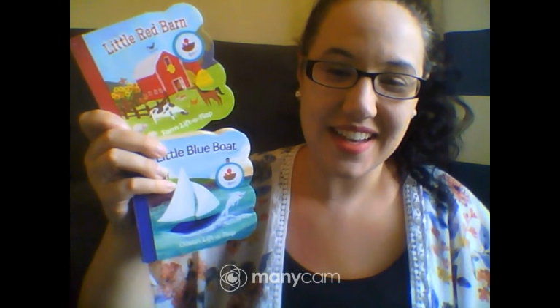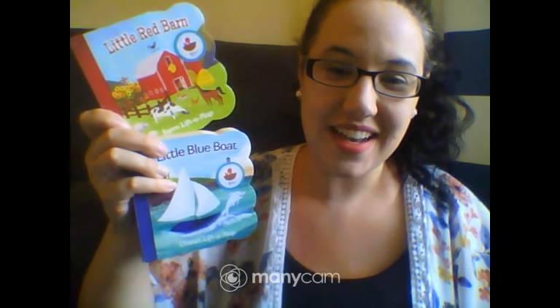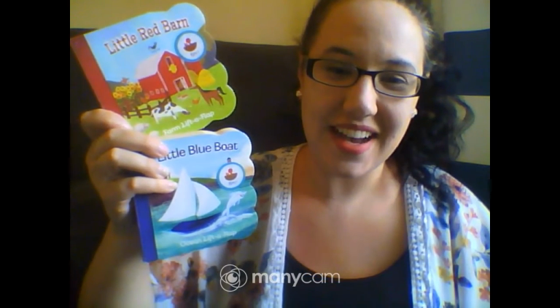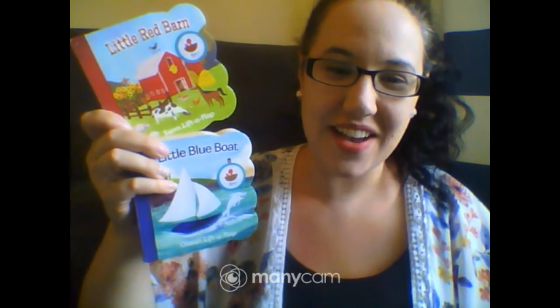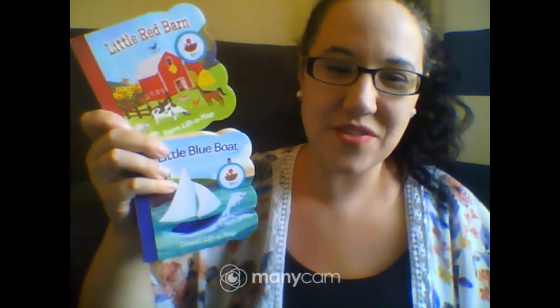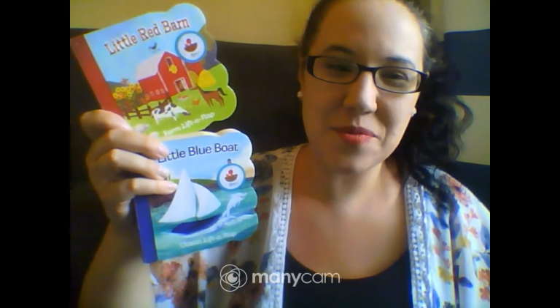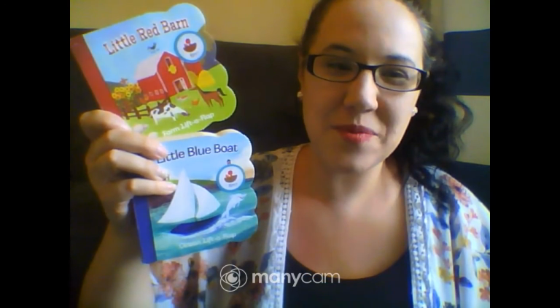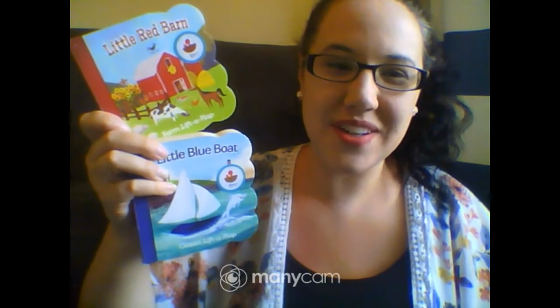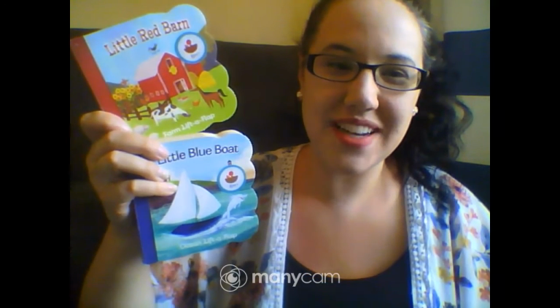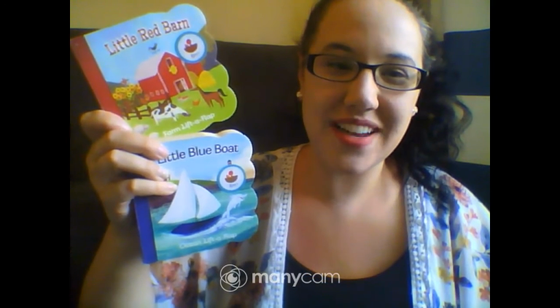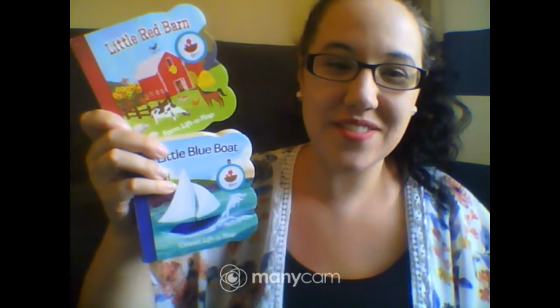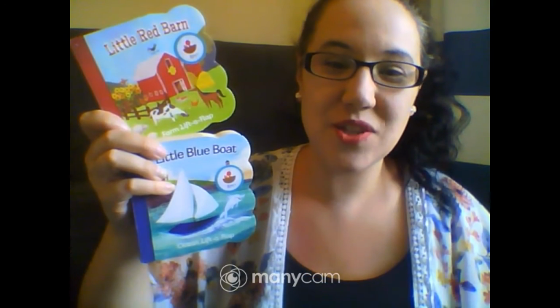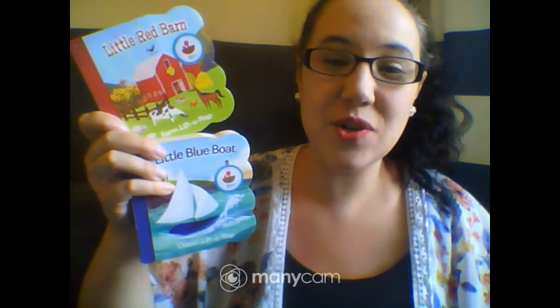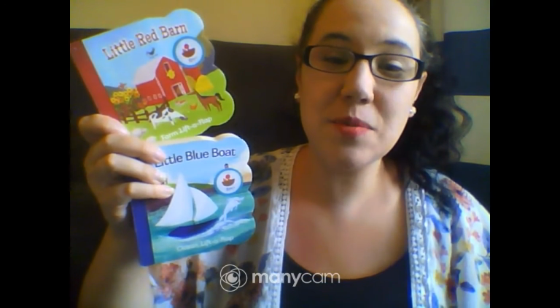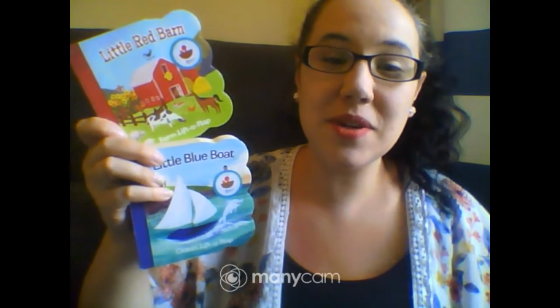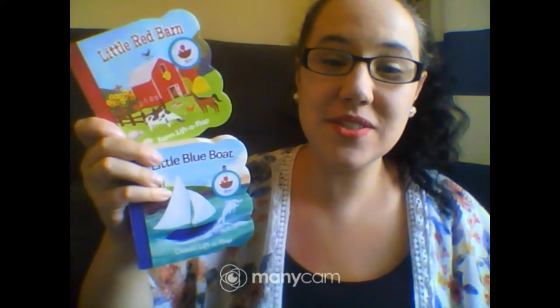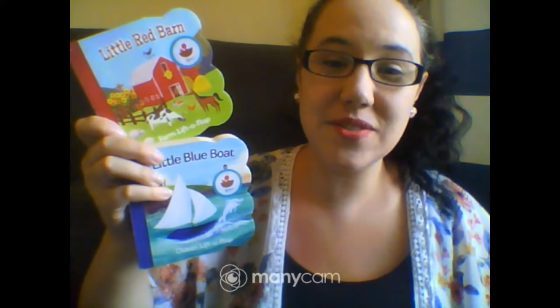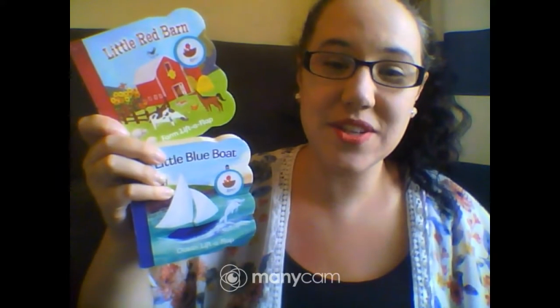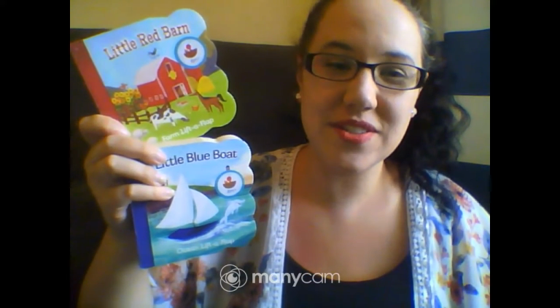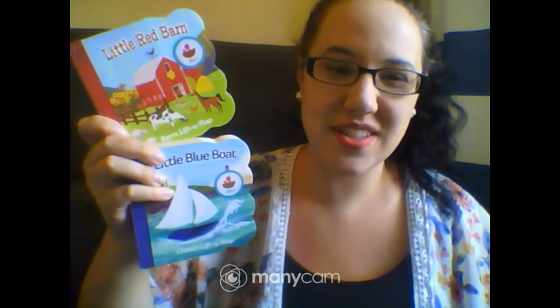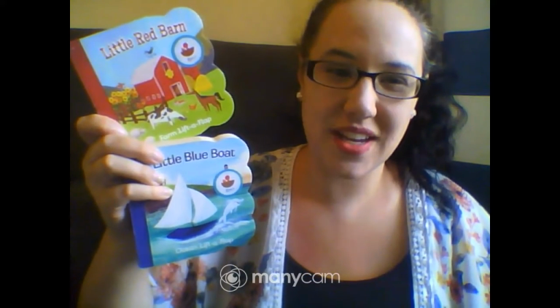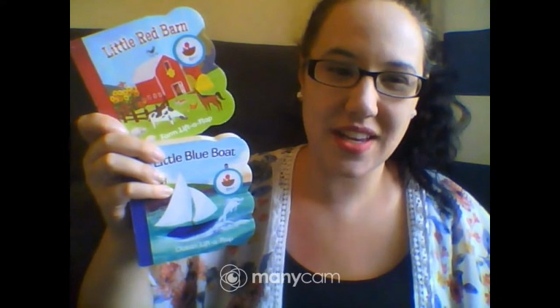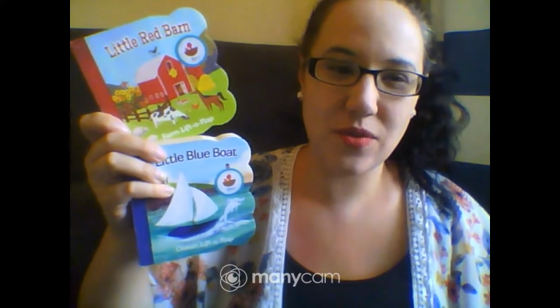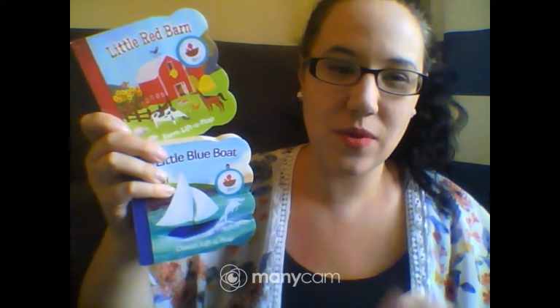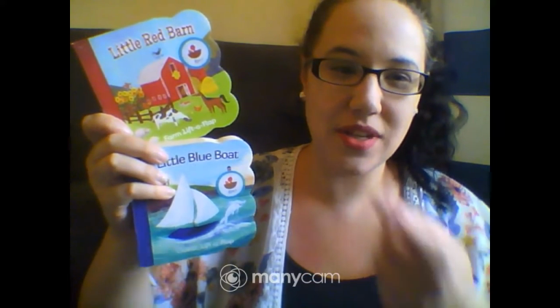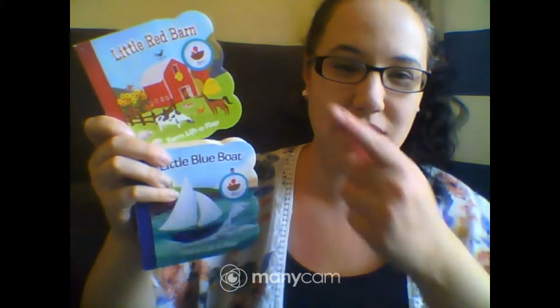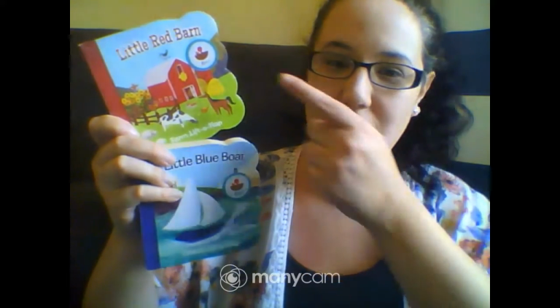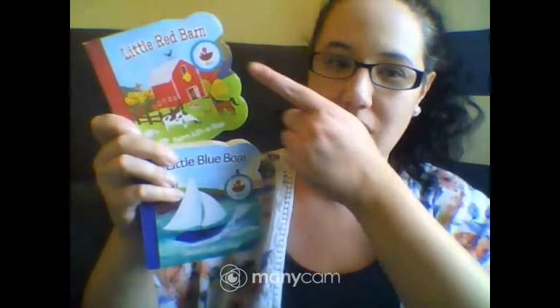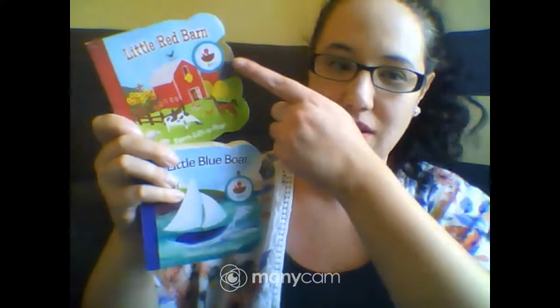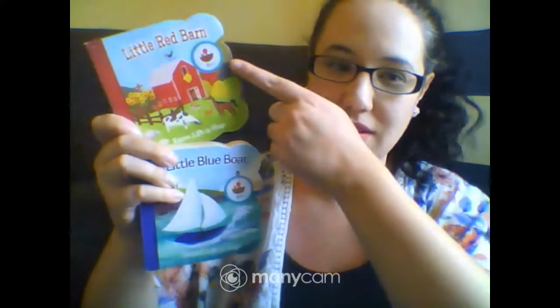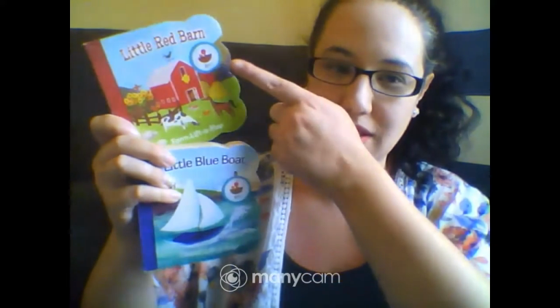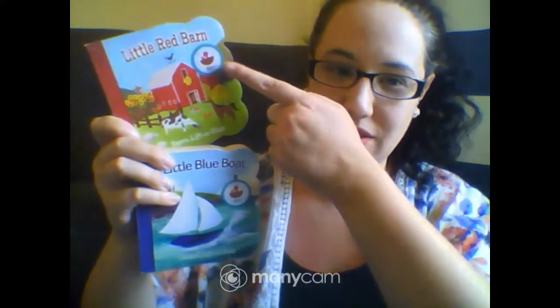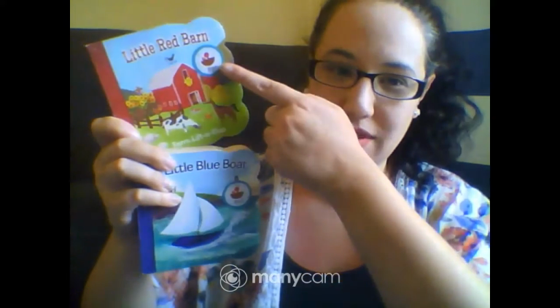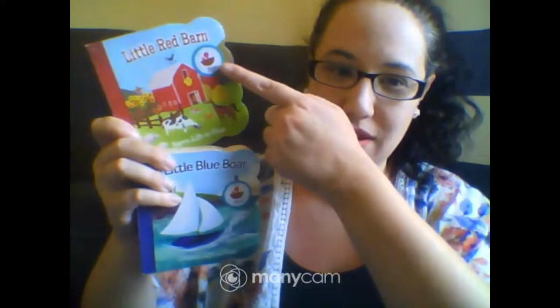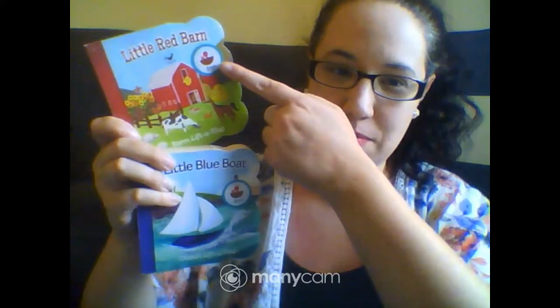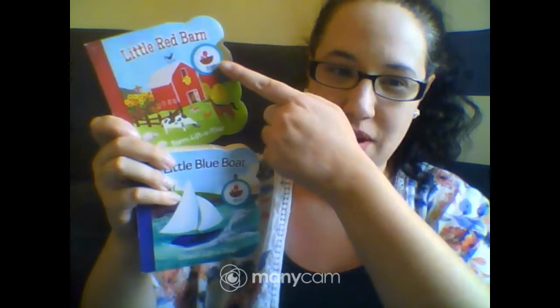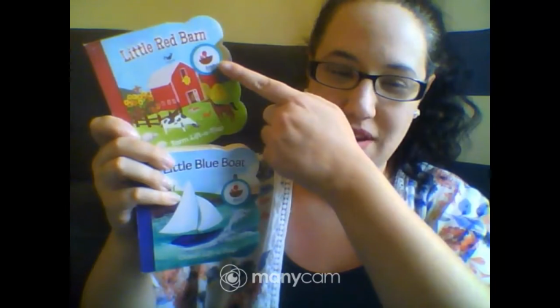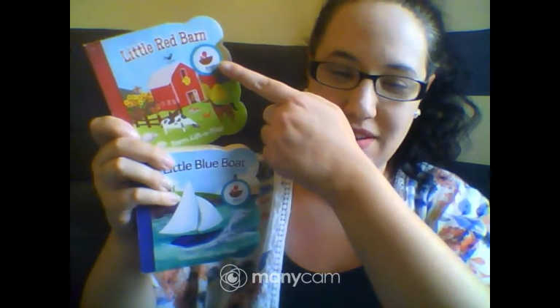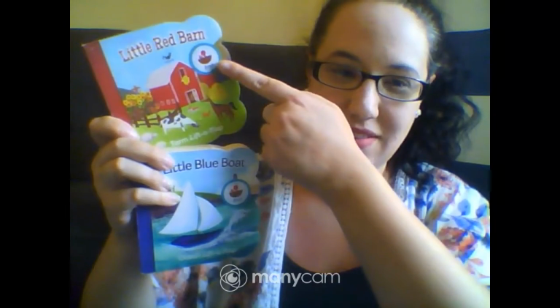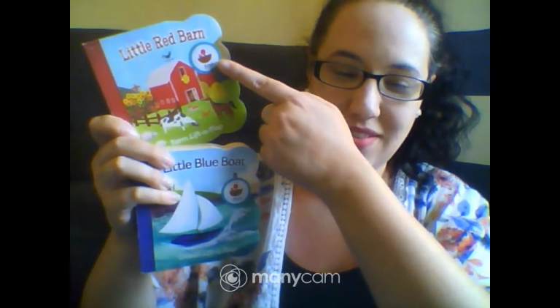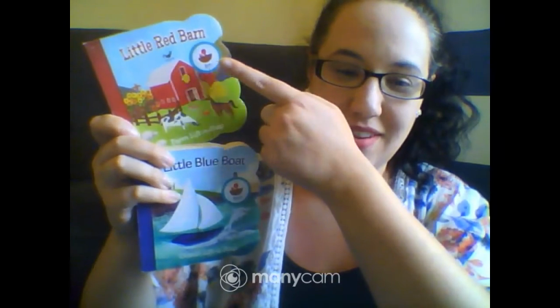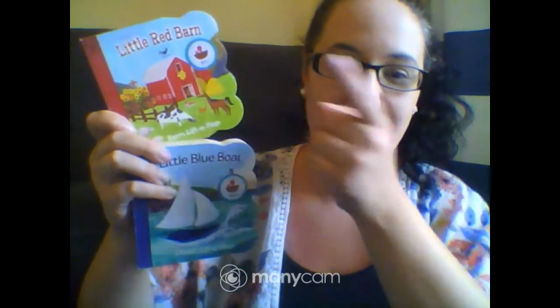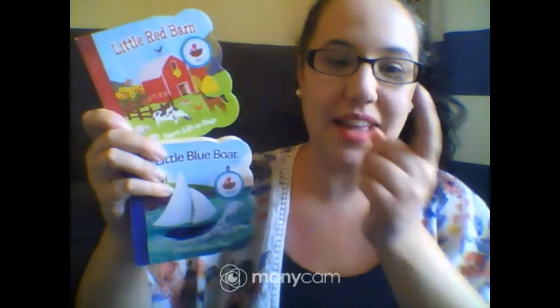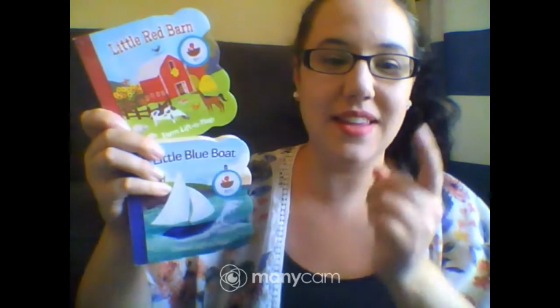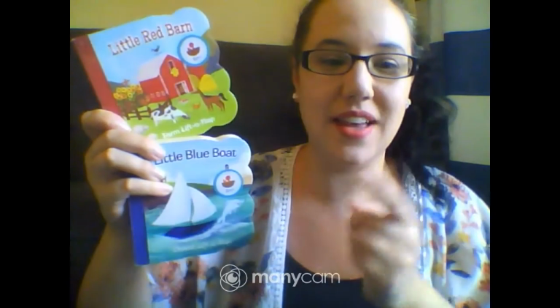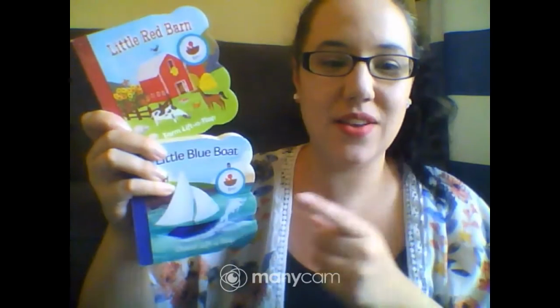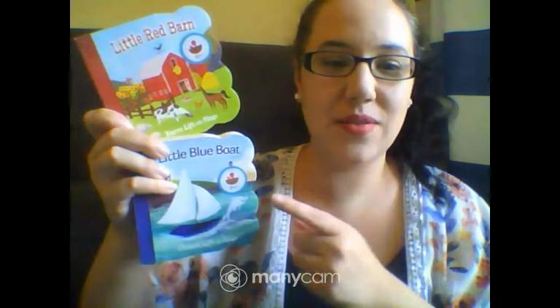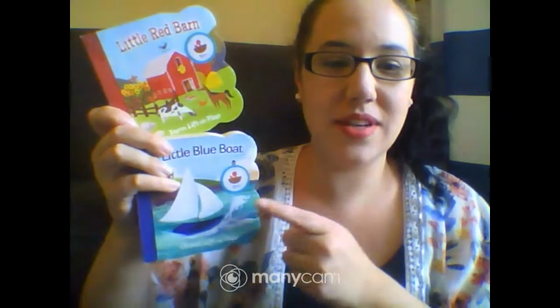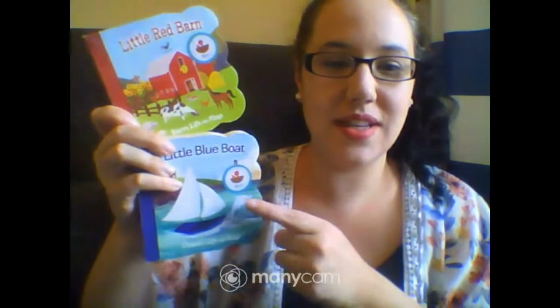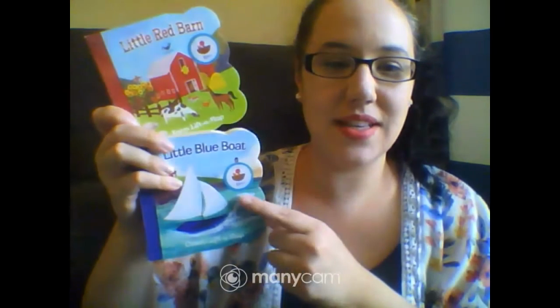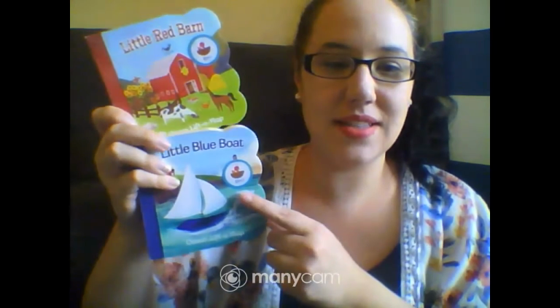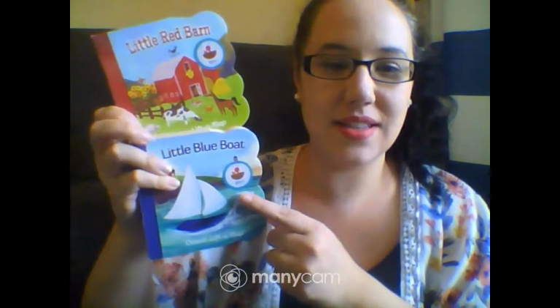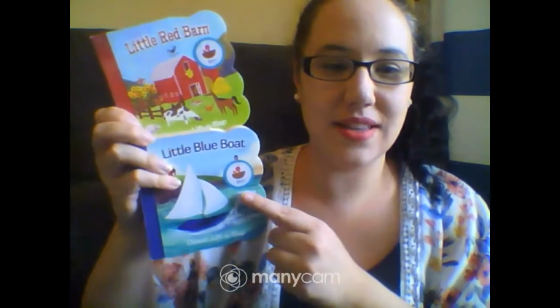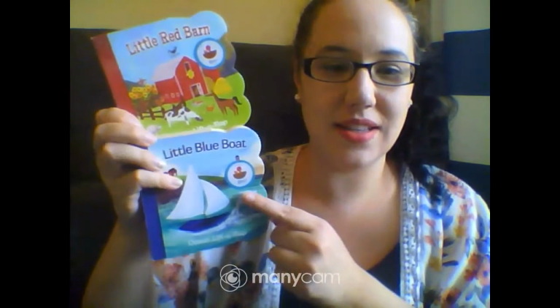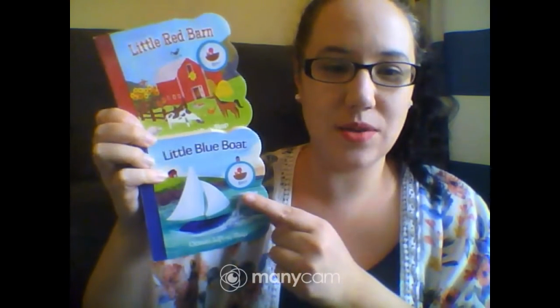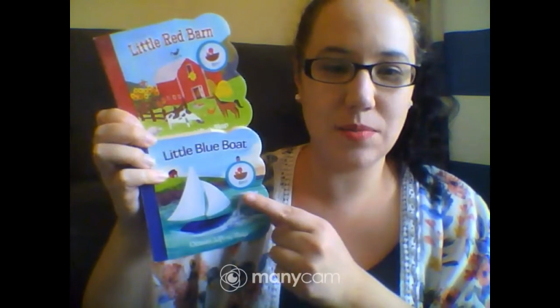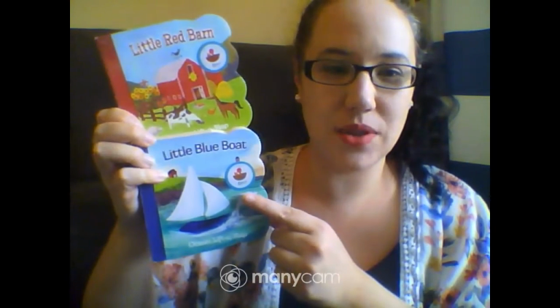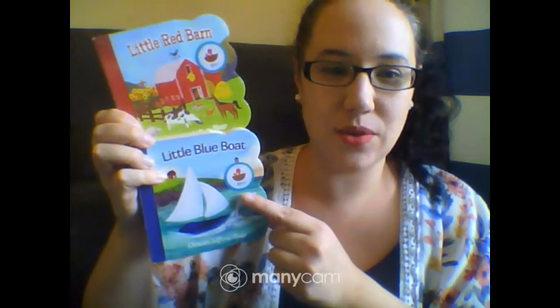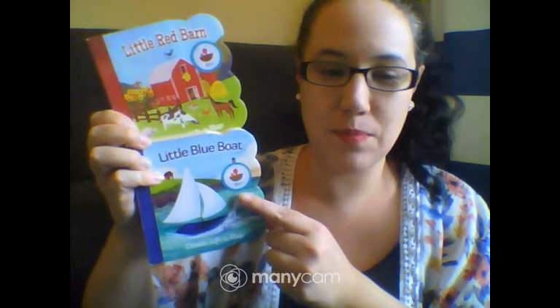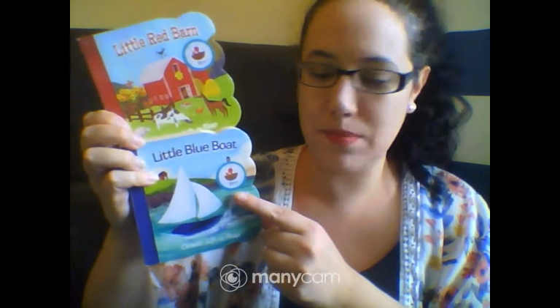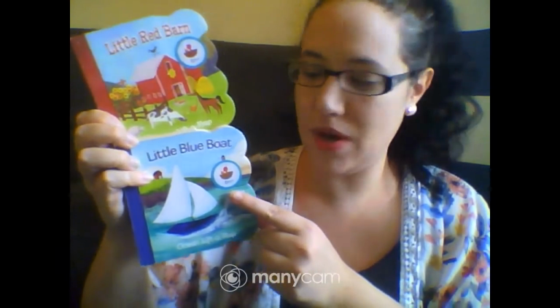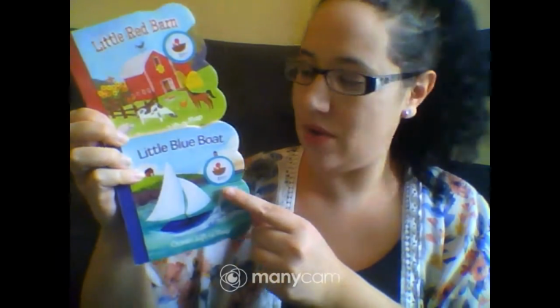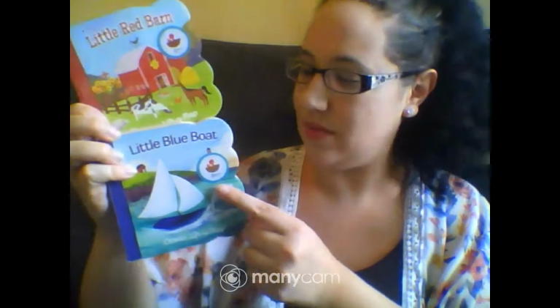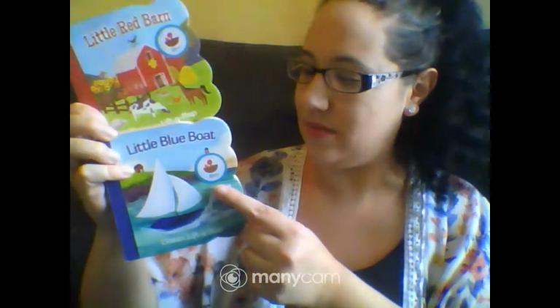Hi everyone, I have two books for you today. One is called Little Red Barn and the other one is Little Blue Boat.